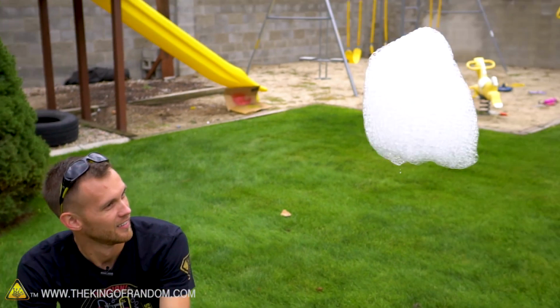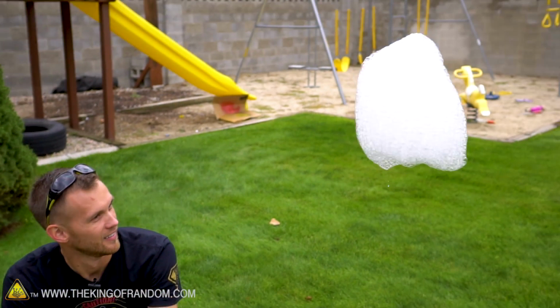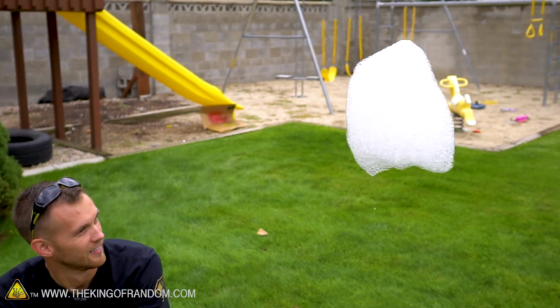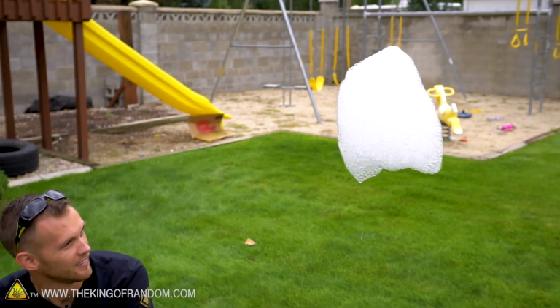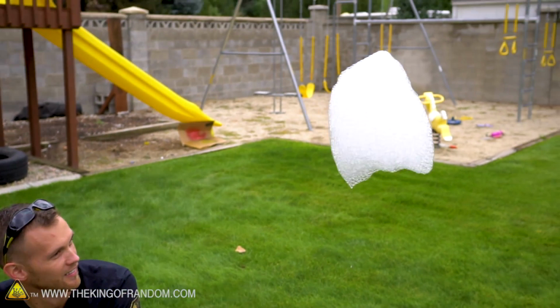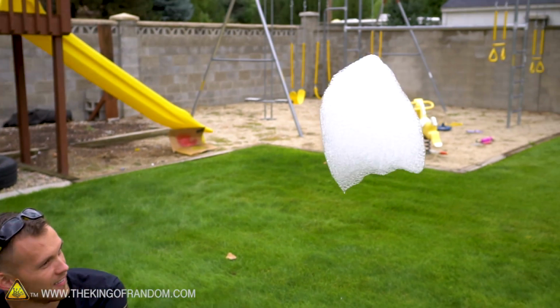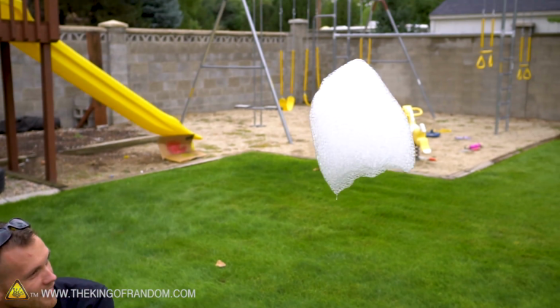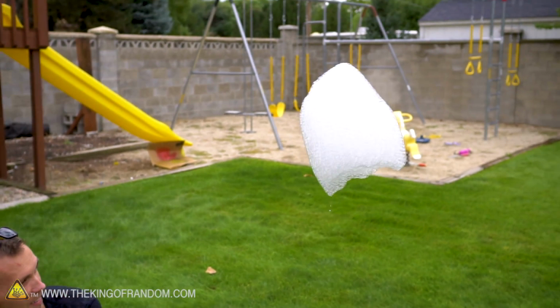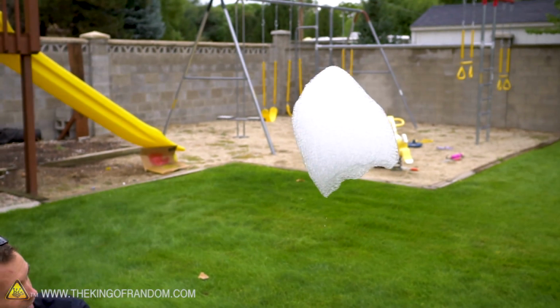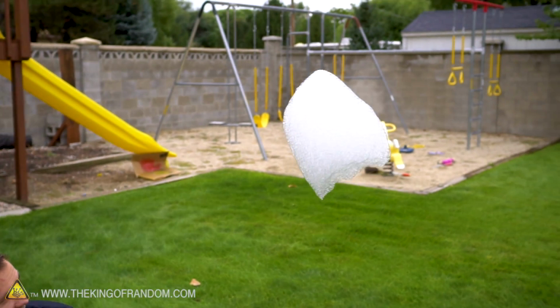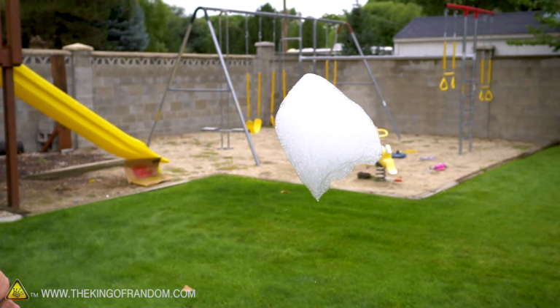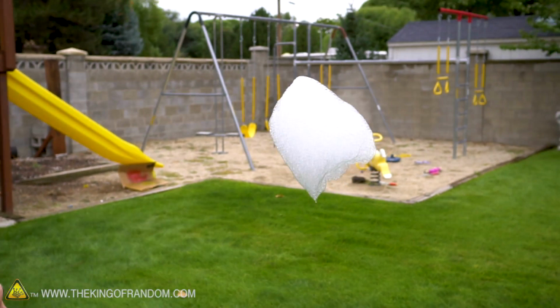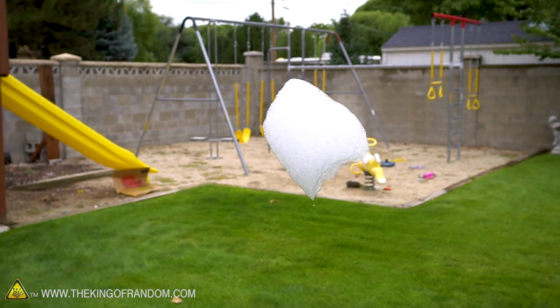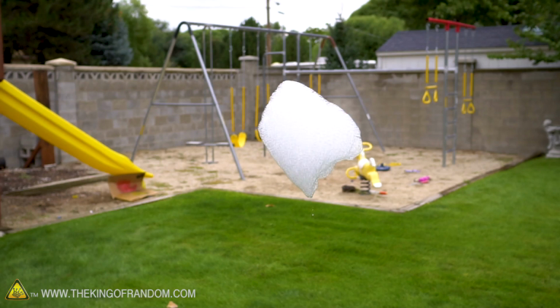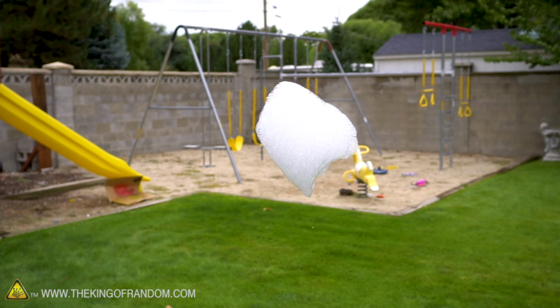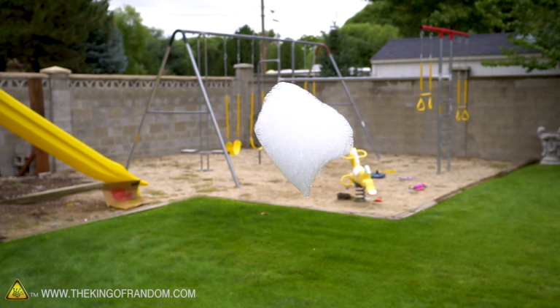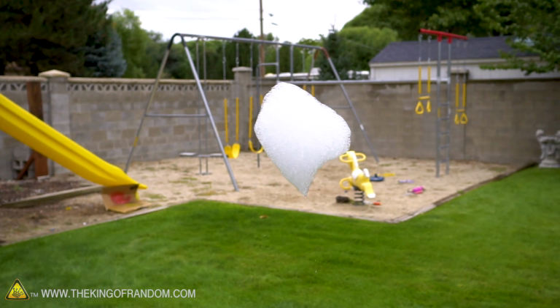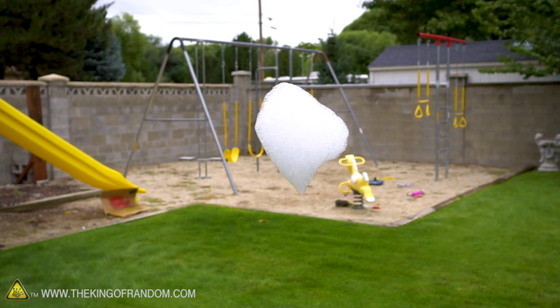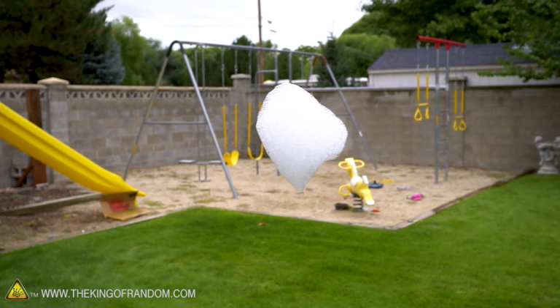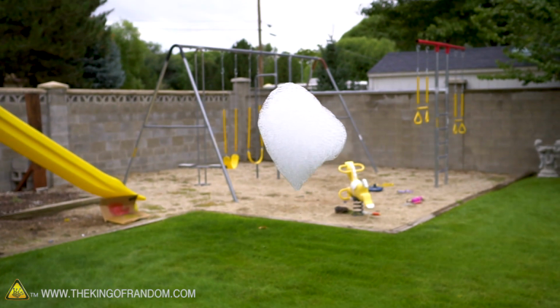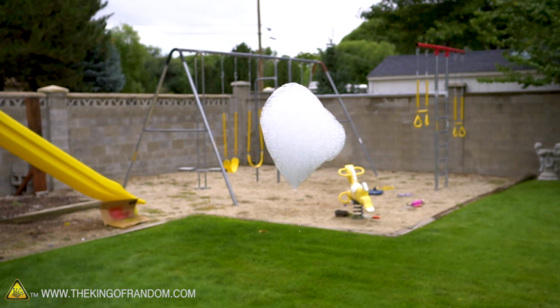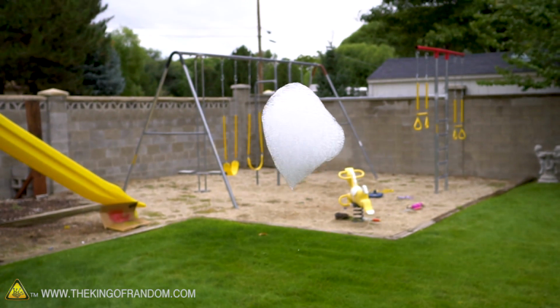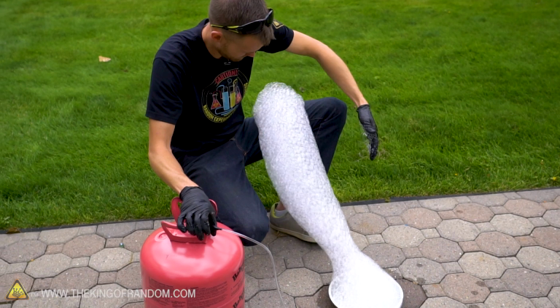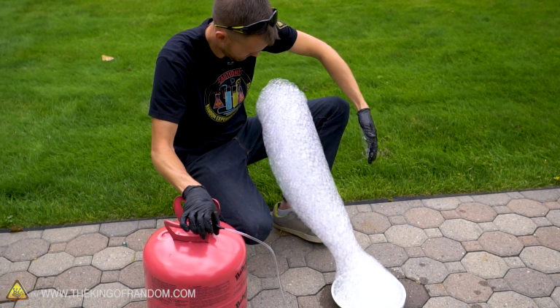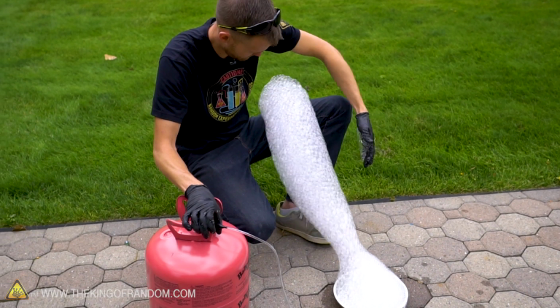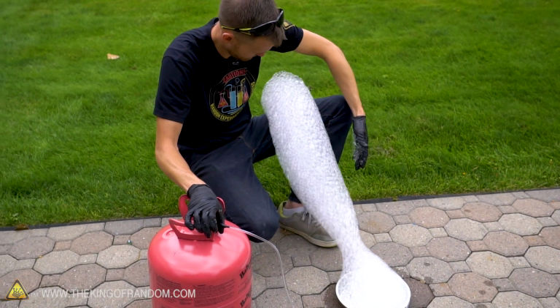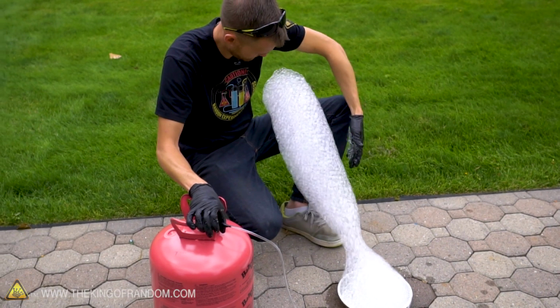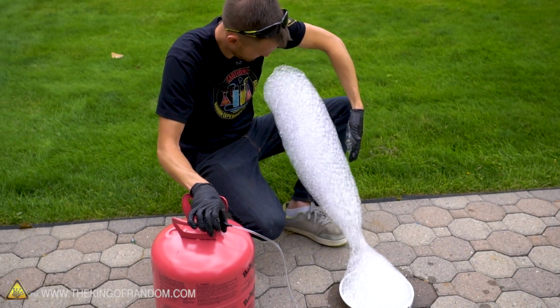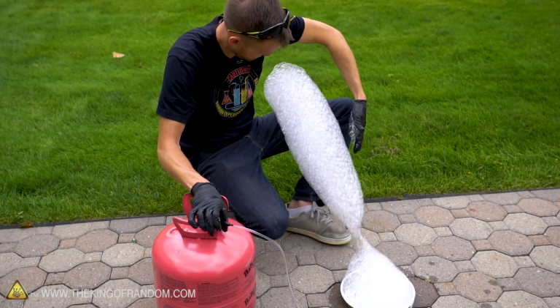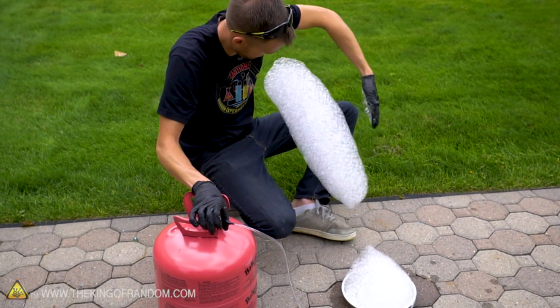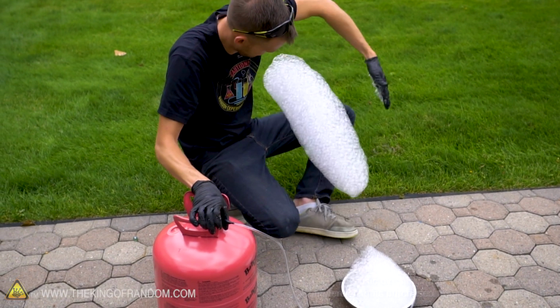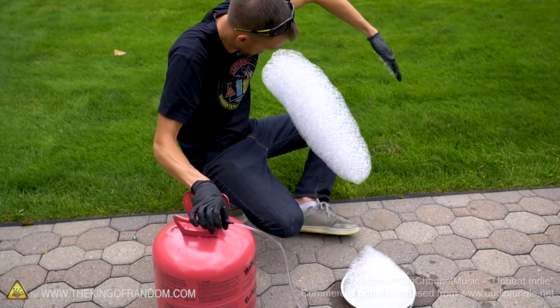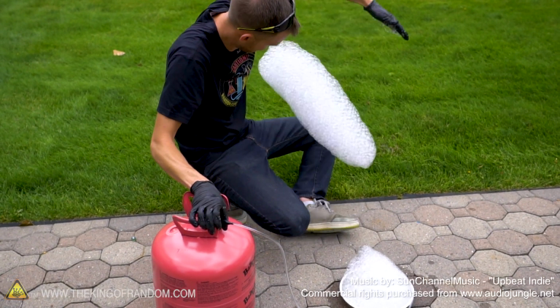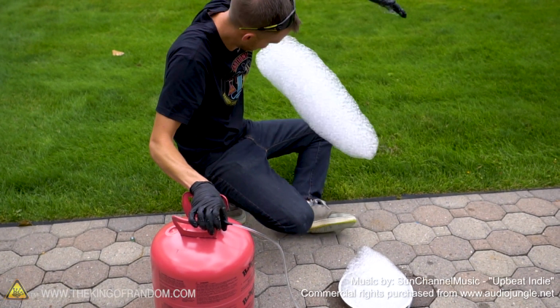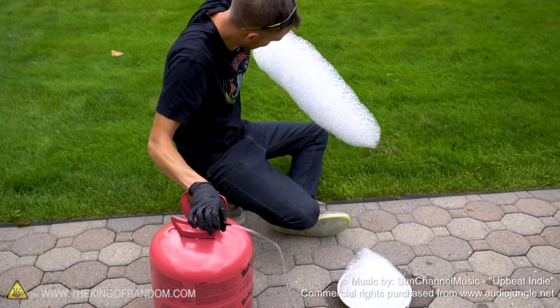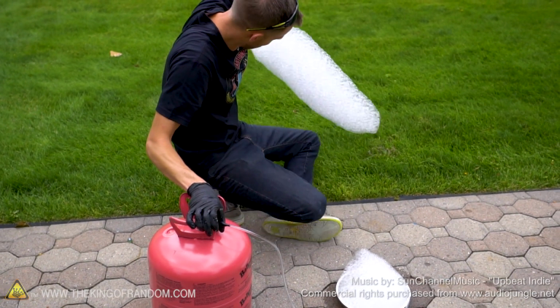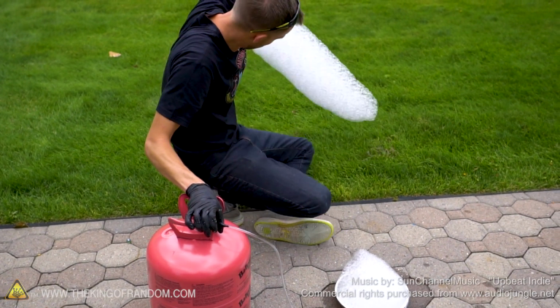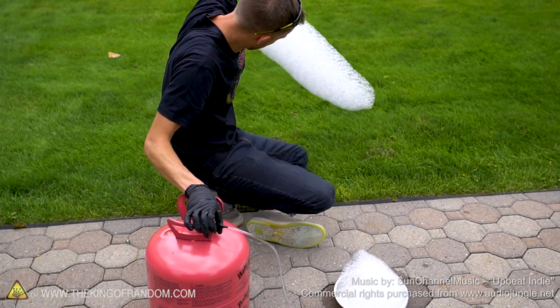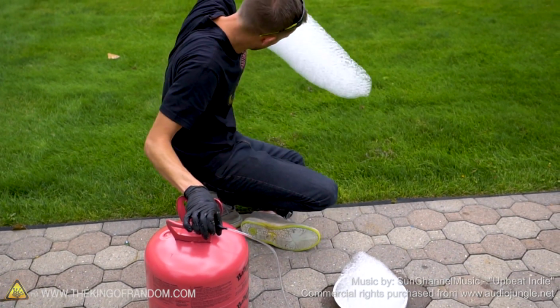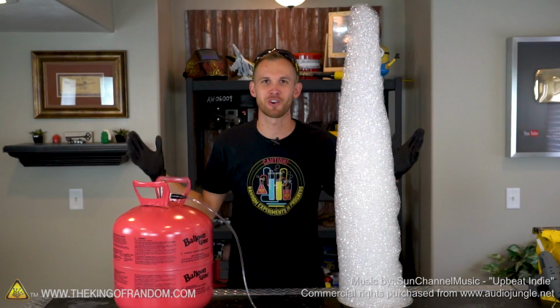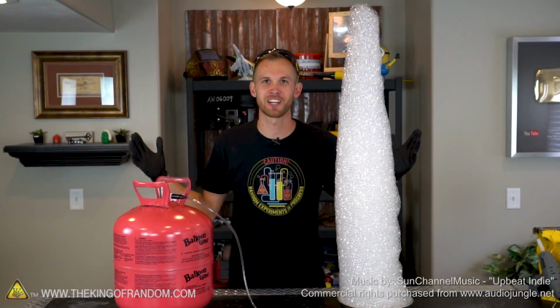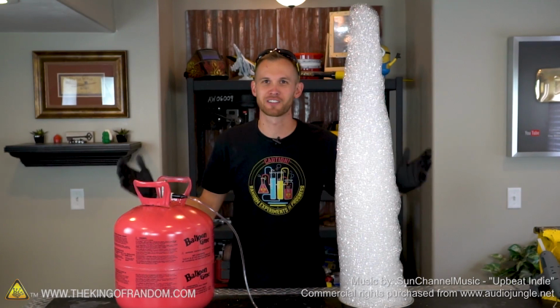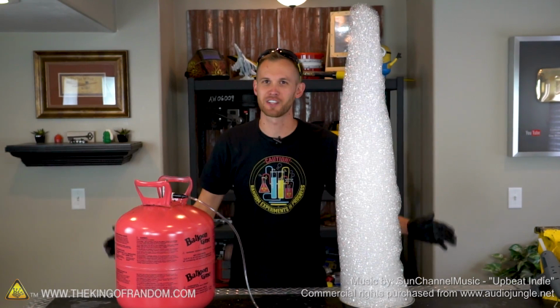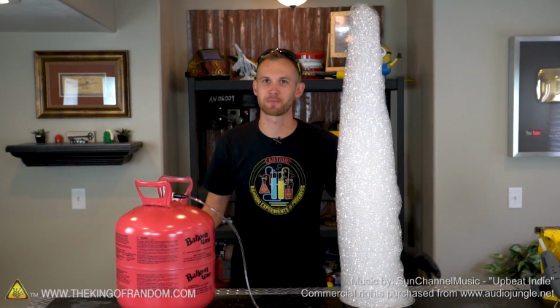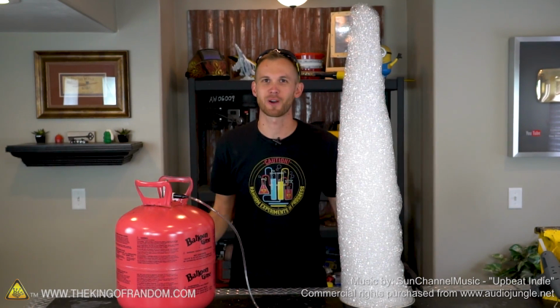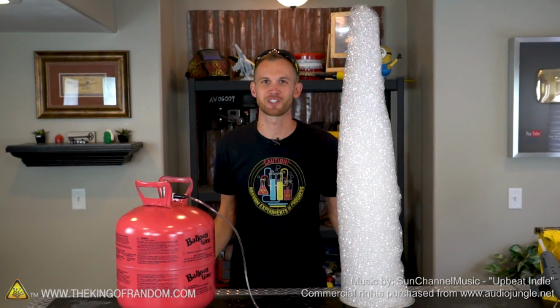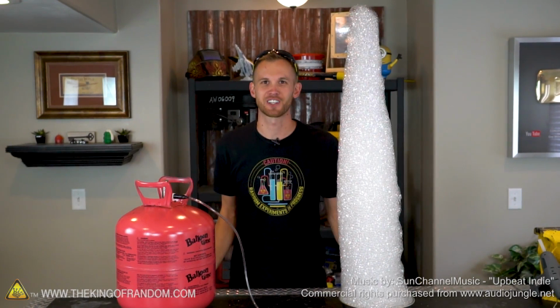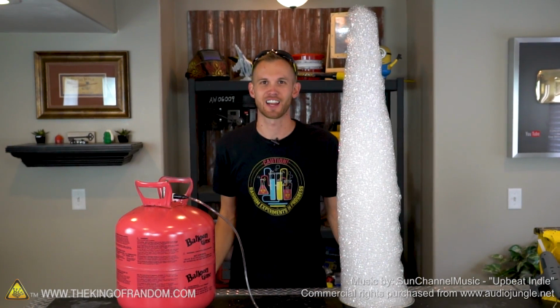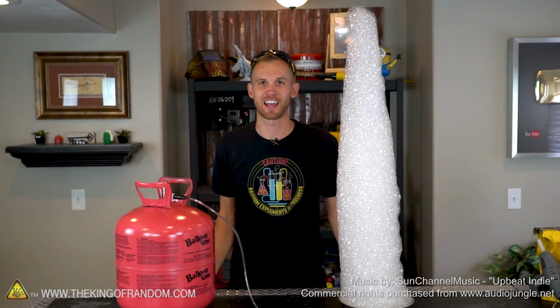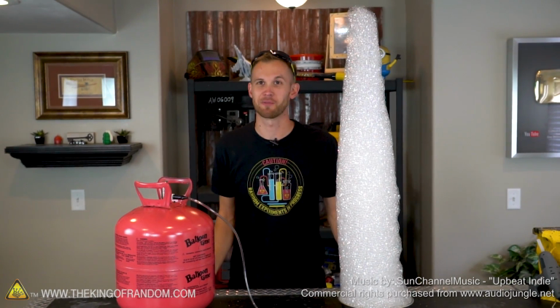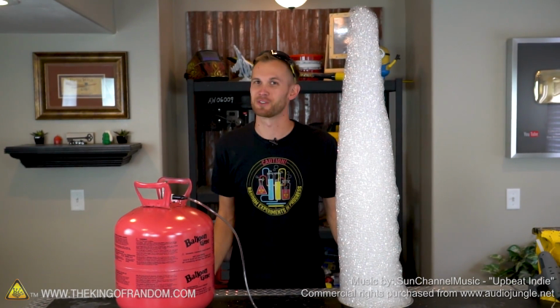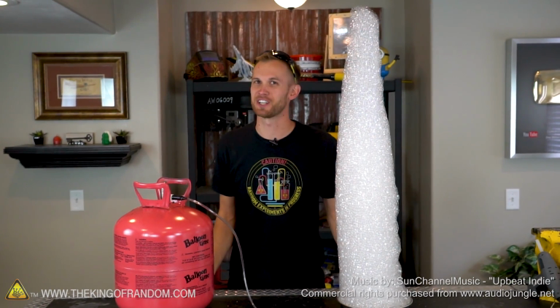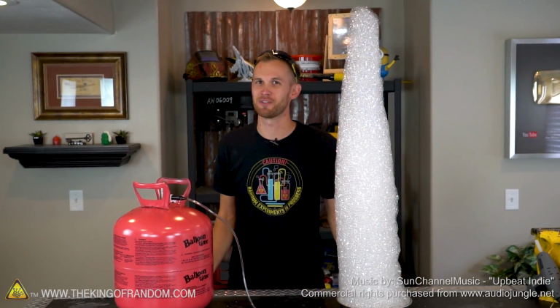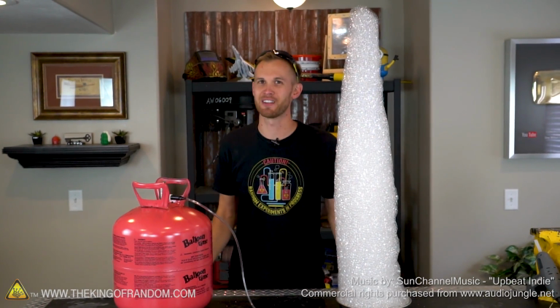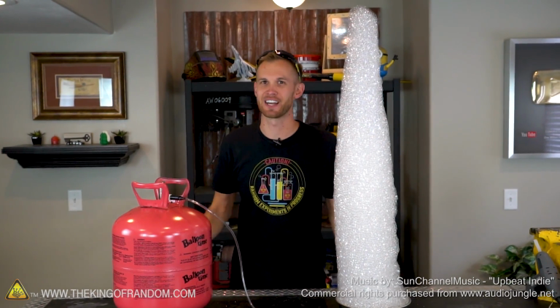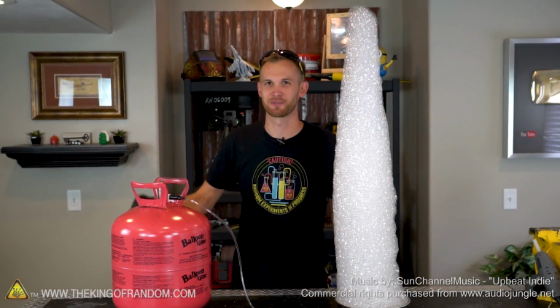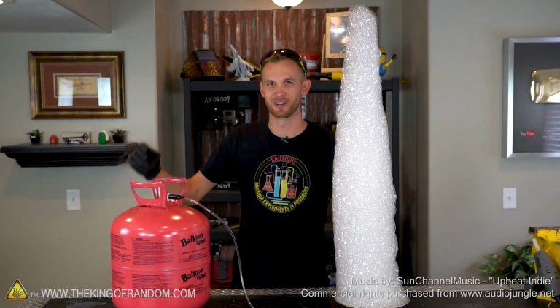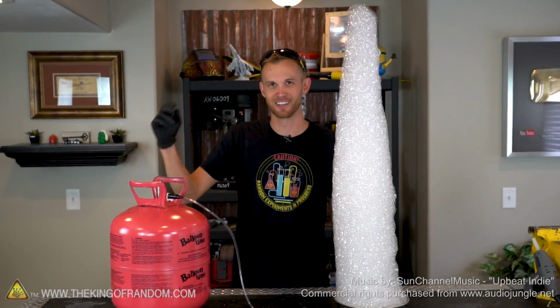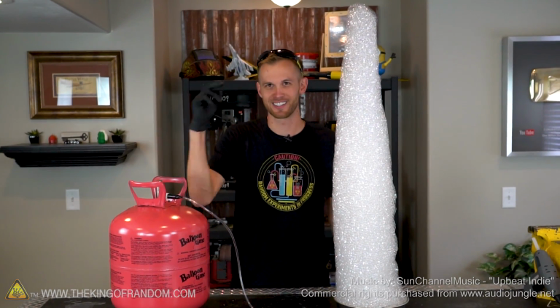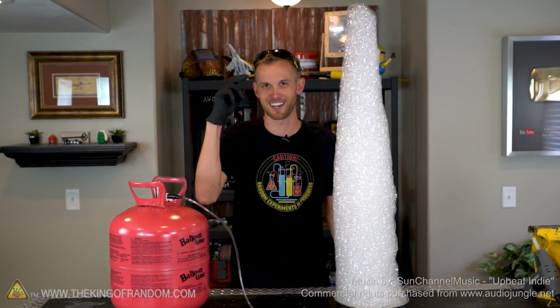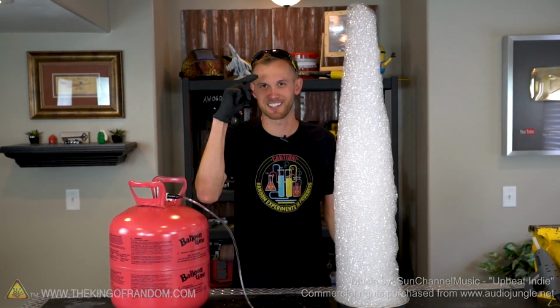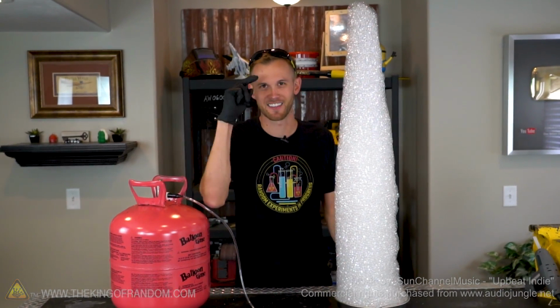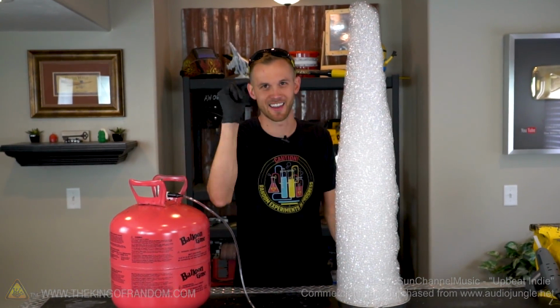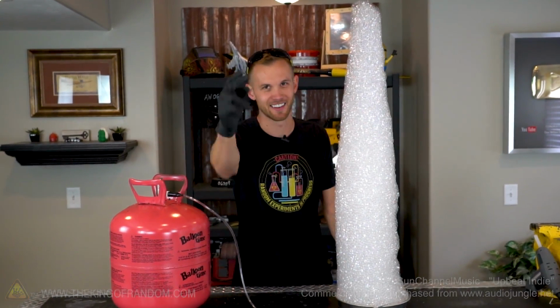There you have it — now you know how to make your very own foam balloon machine. Thank you for joining us for this project today and we'll see you in the next one. Talk to you then.